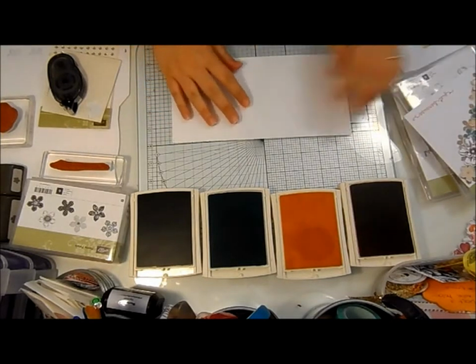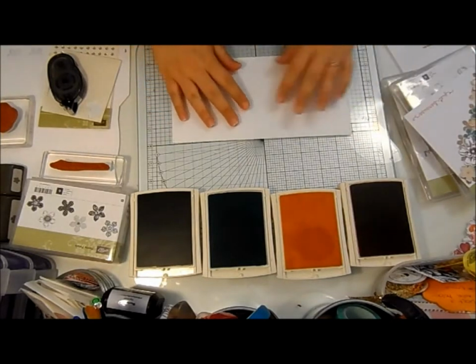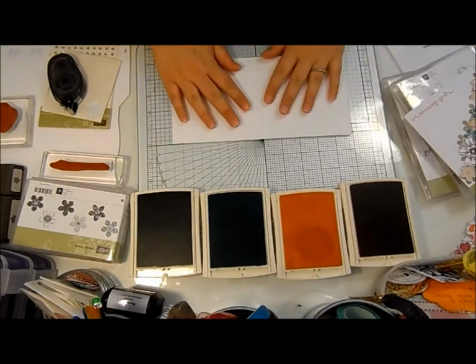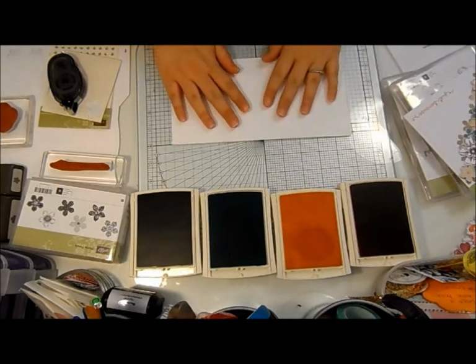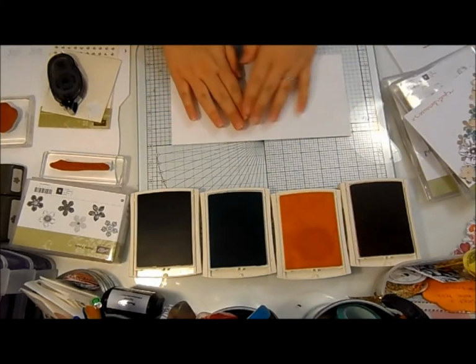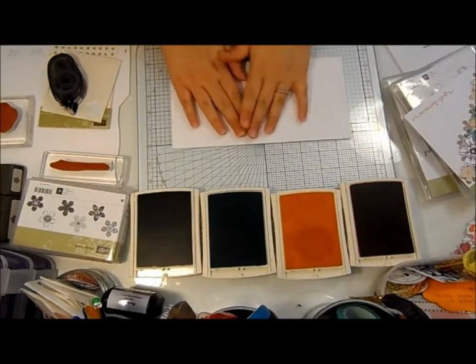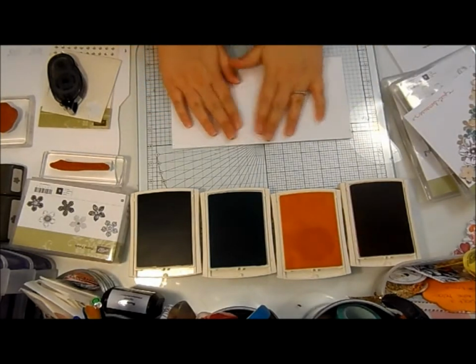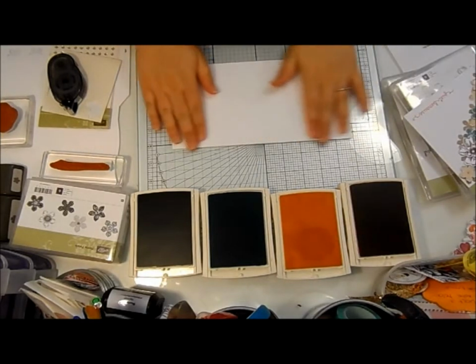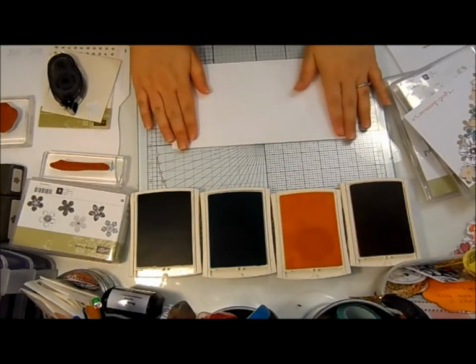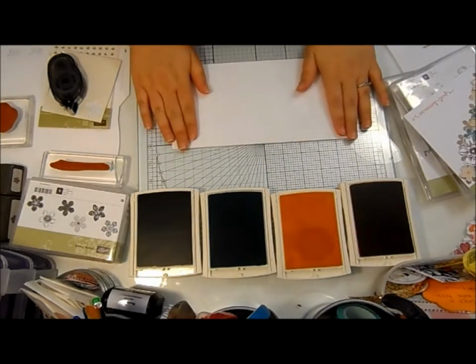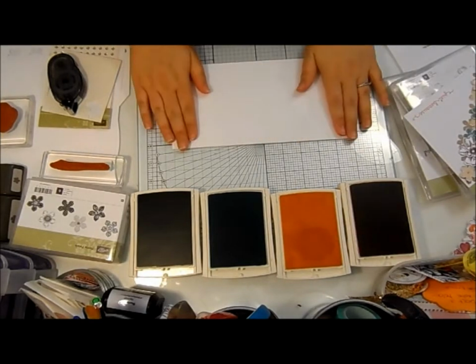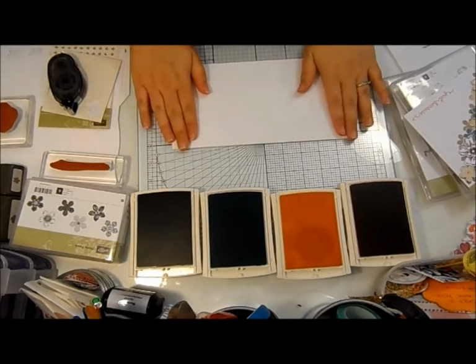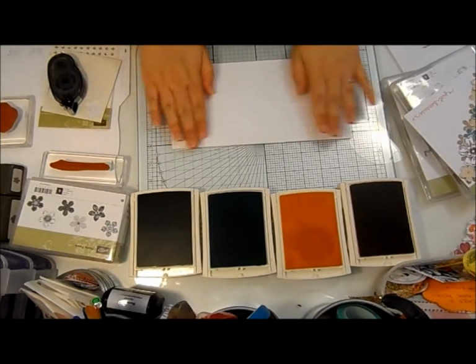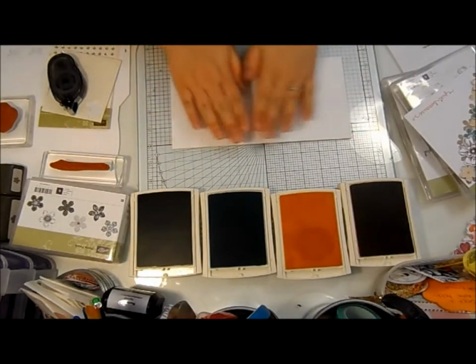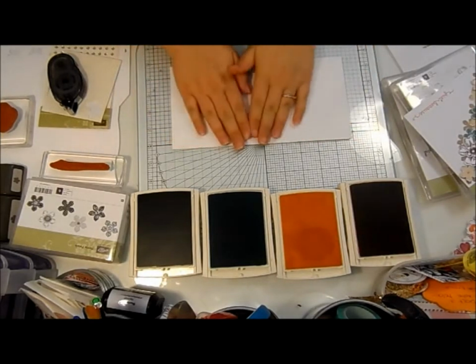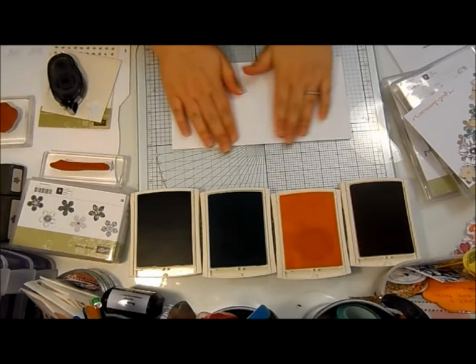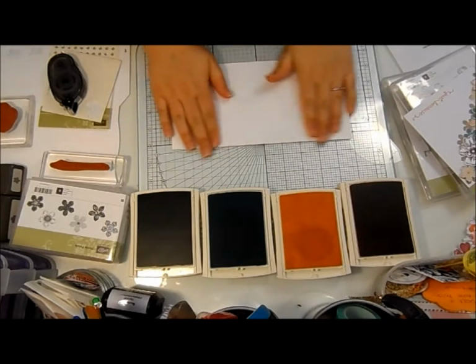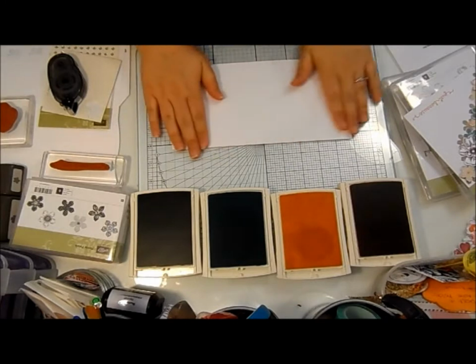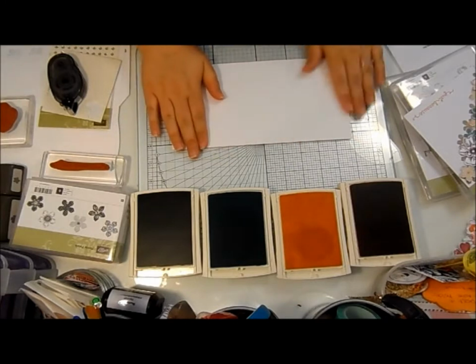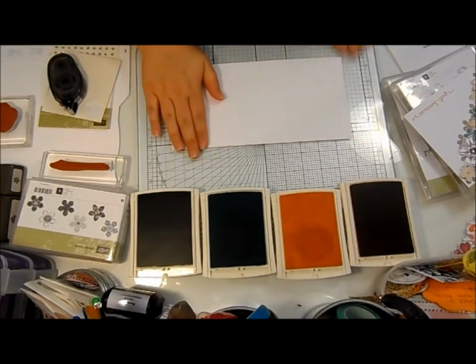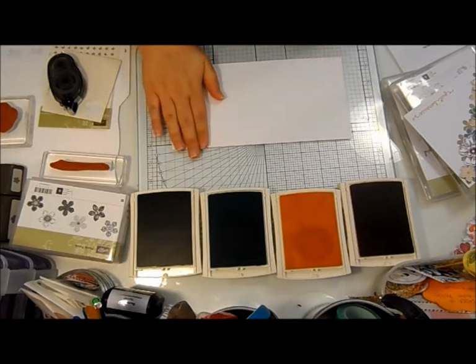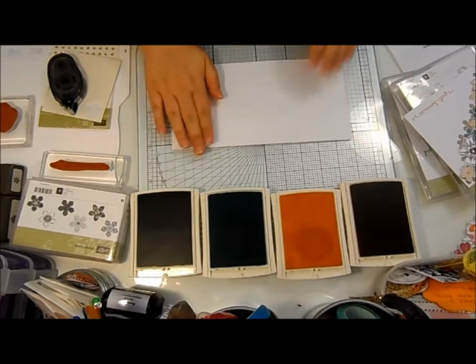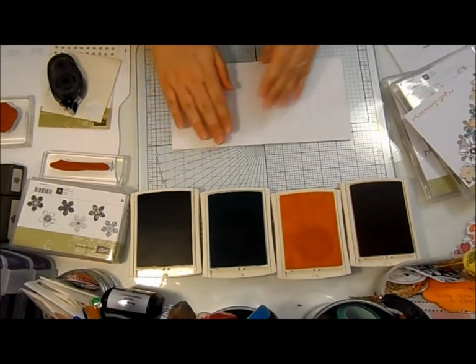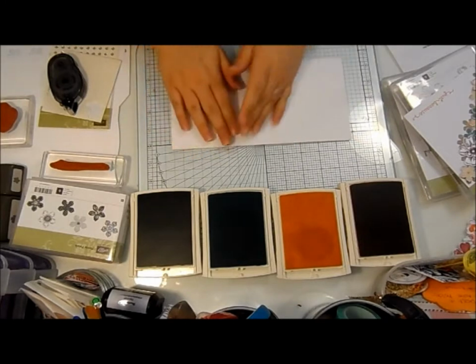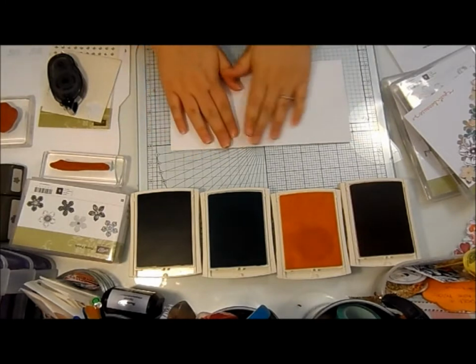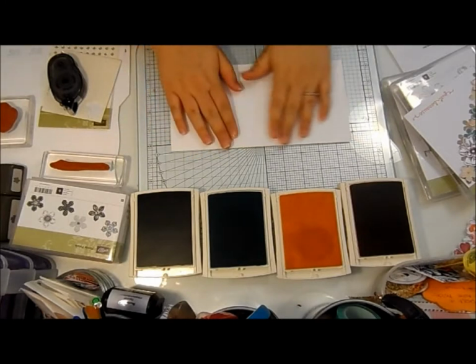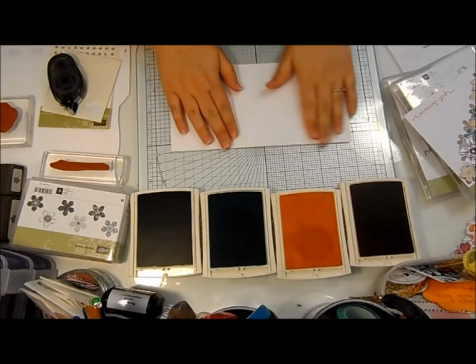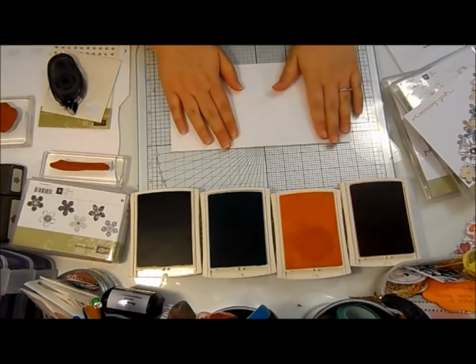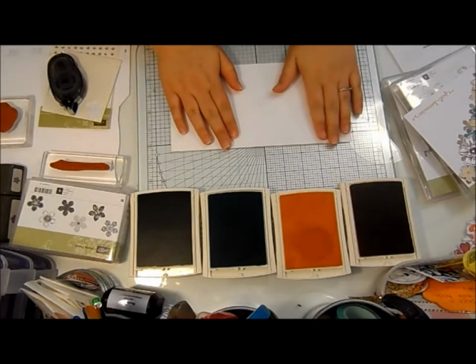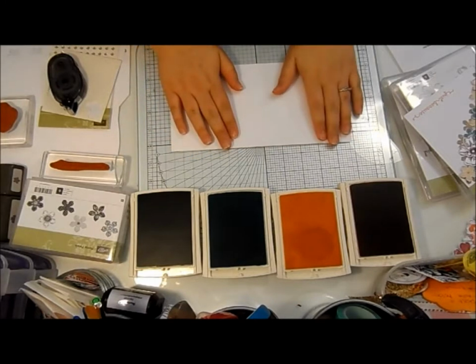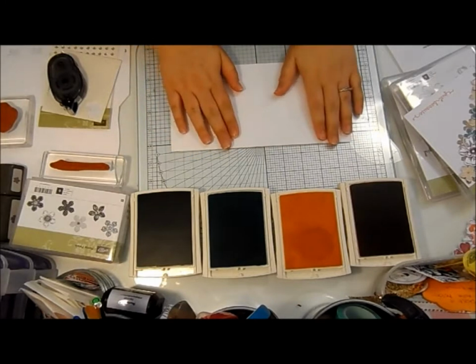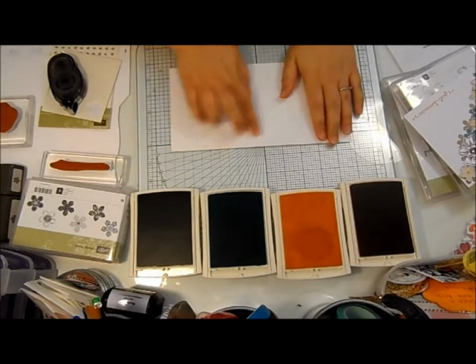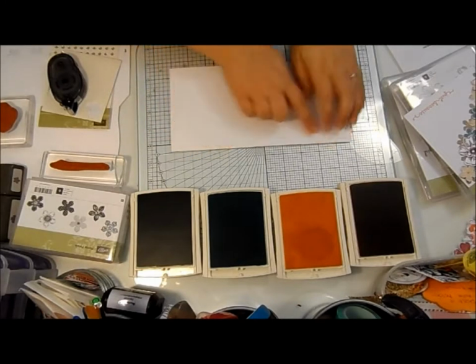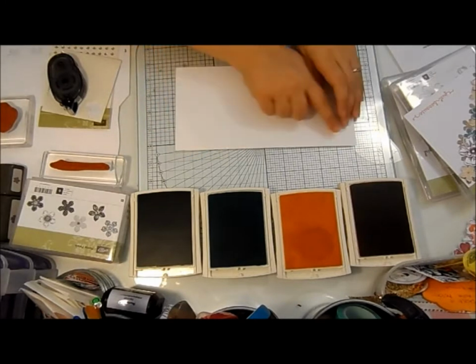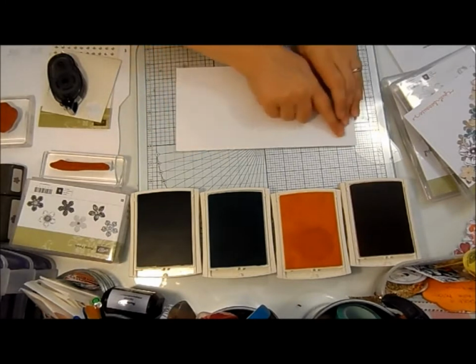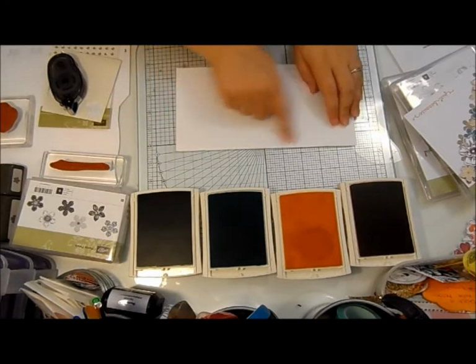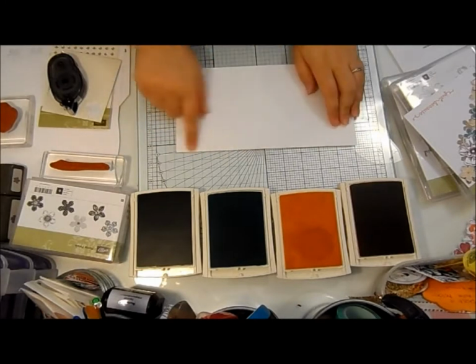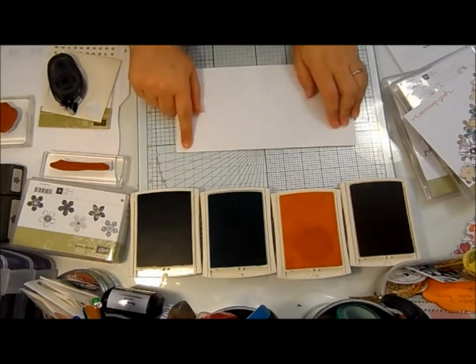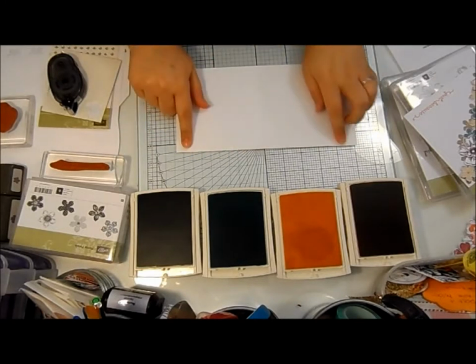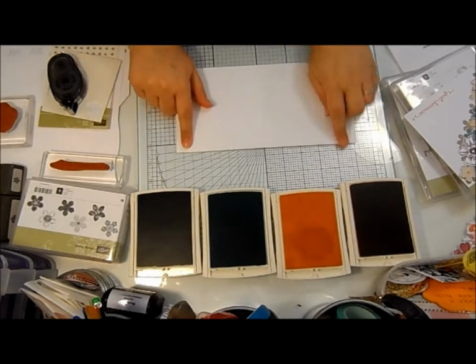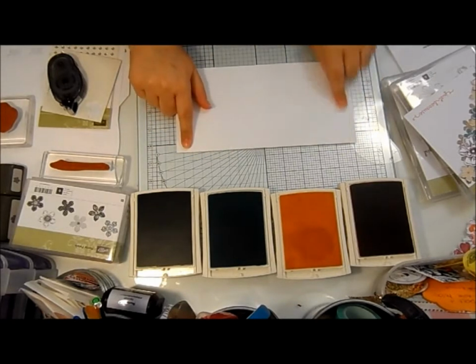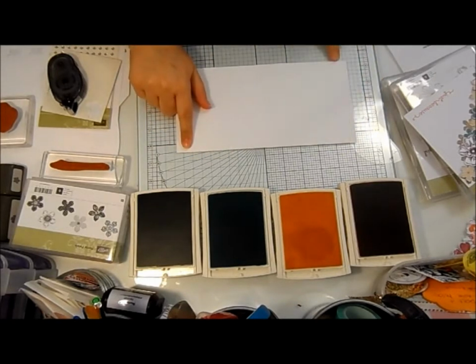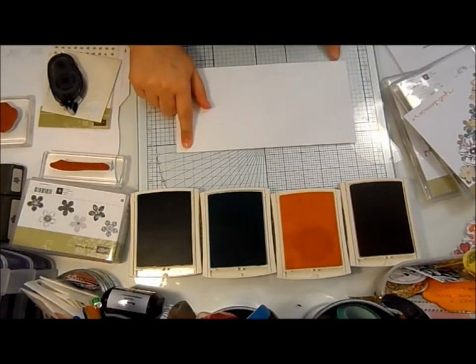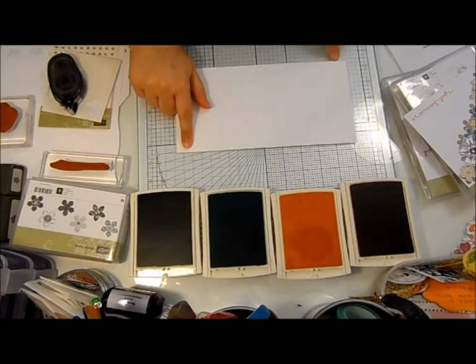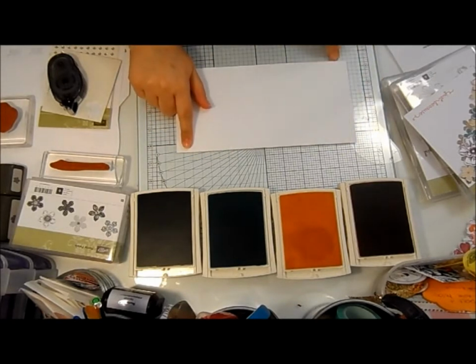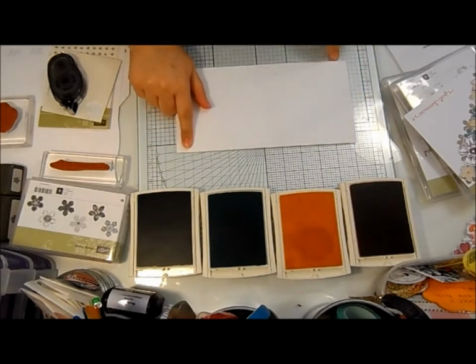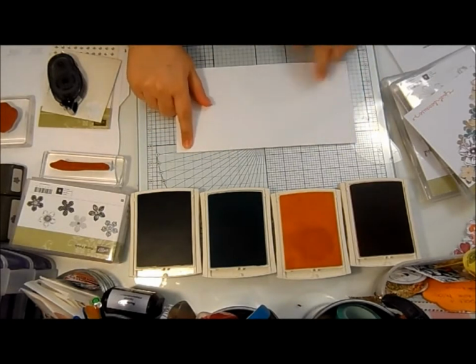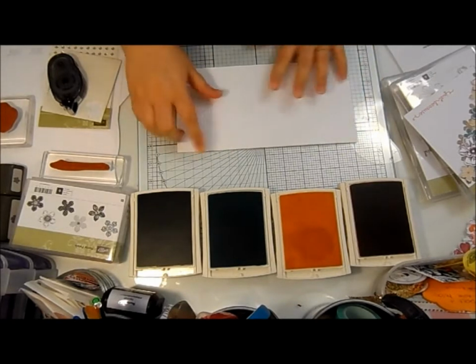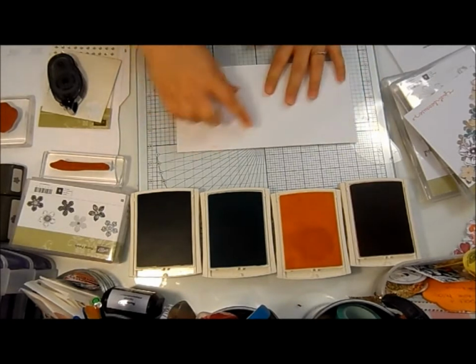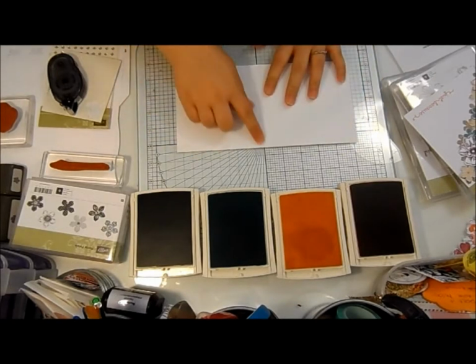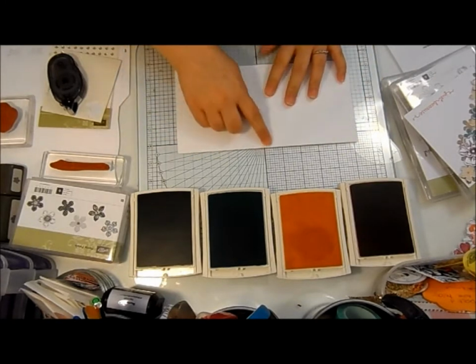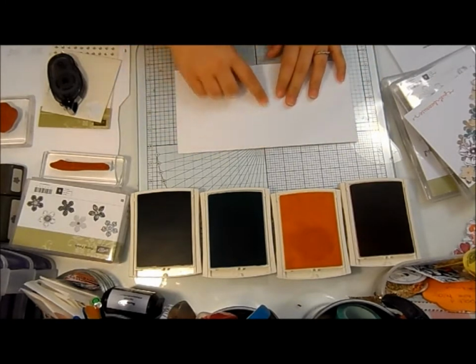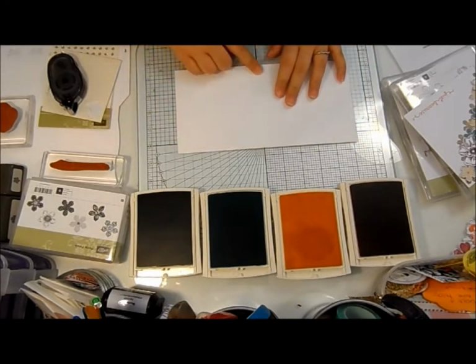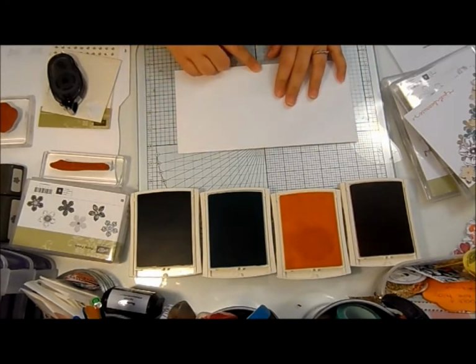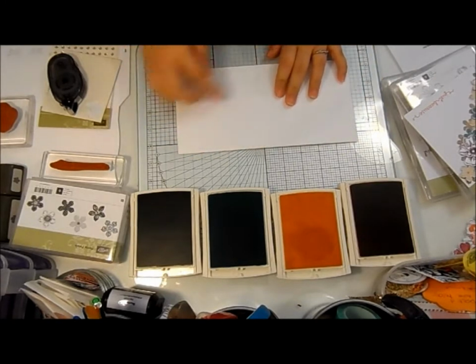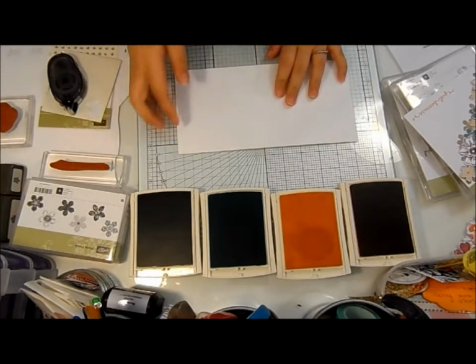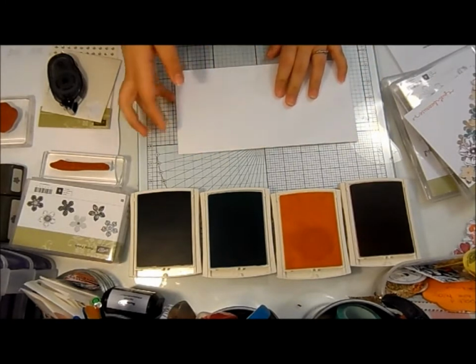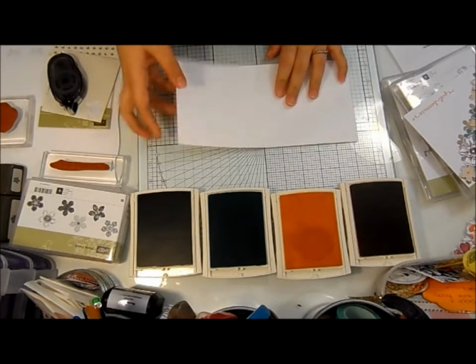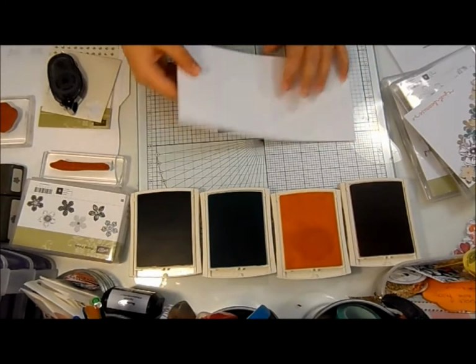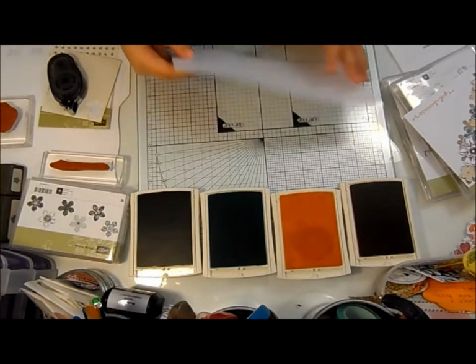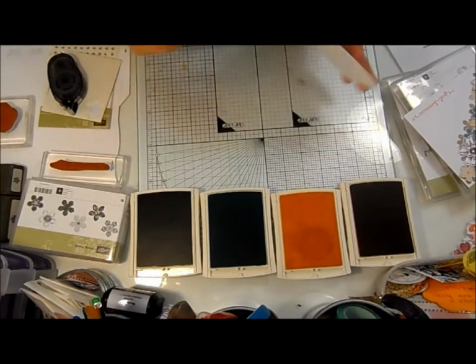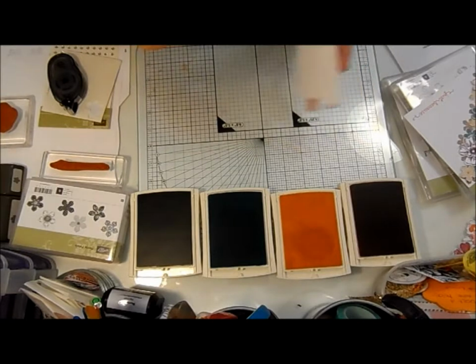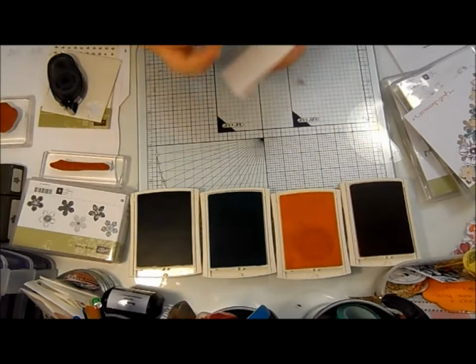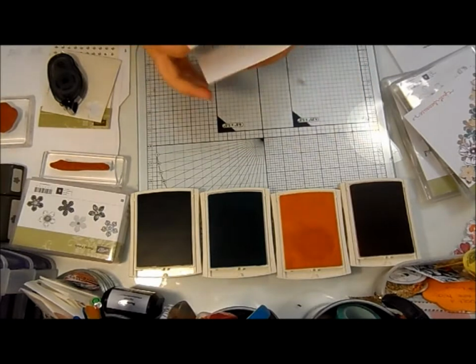First of all, I've got a piece of Whisper White cardstock that I've cut down to 10 by 5 inches and it's scored at 5 in the middle.